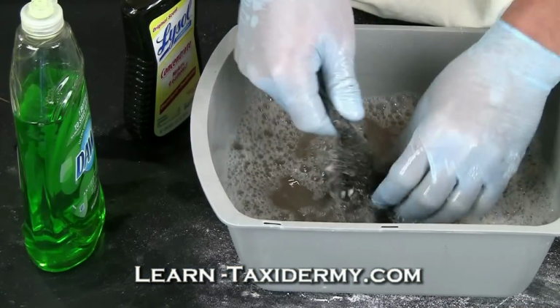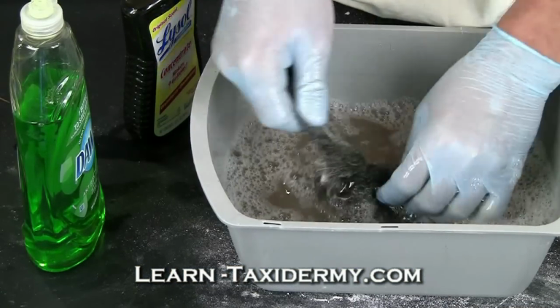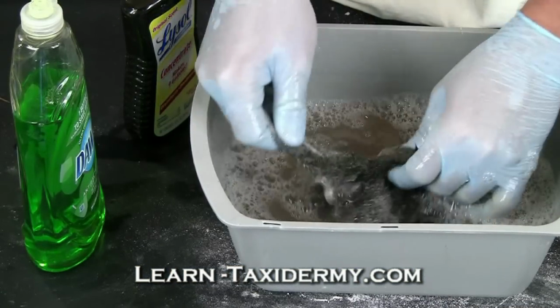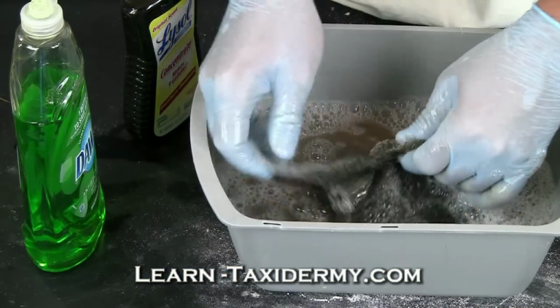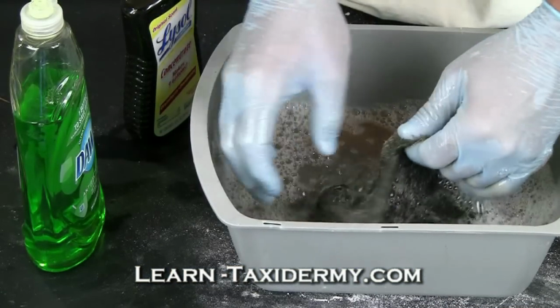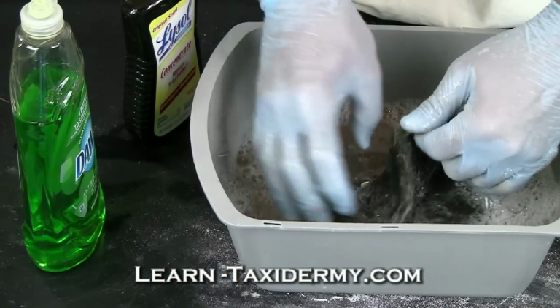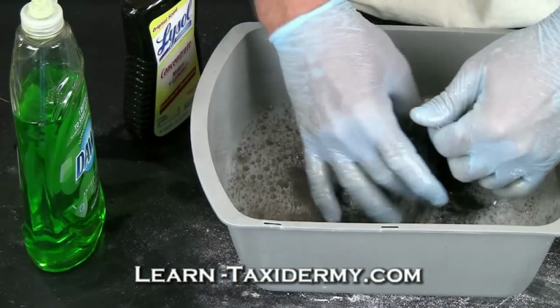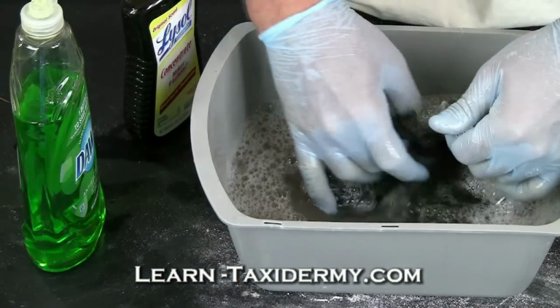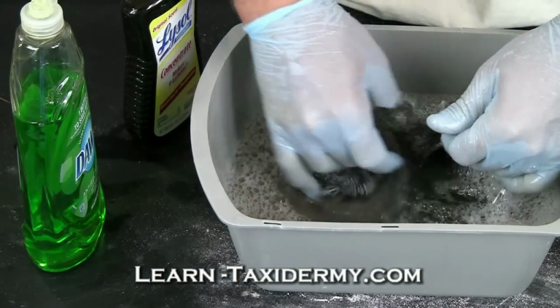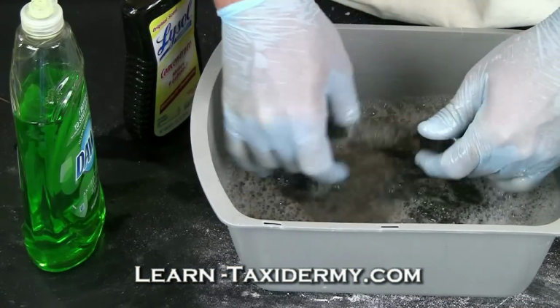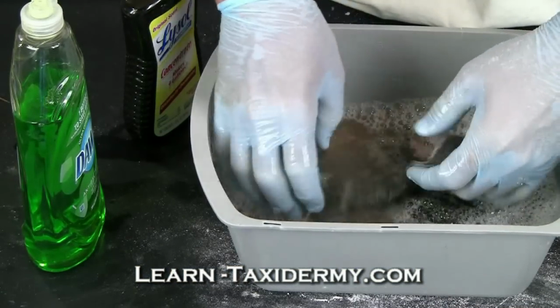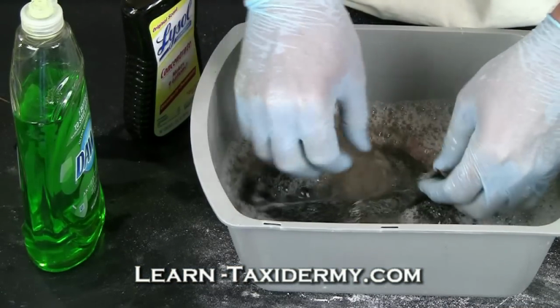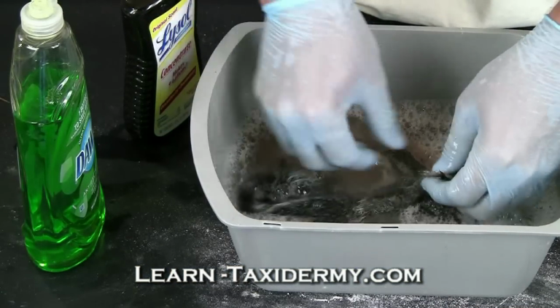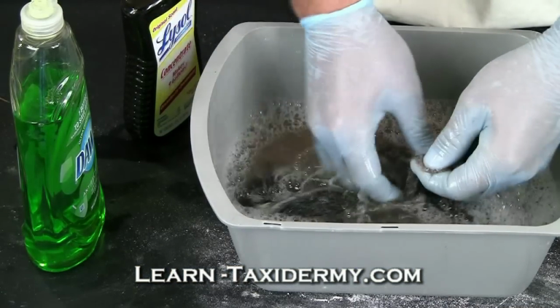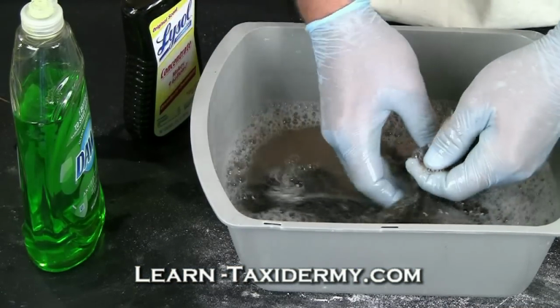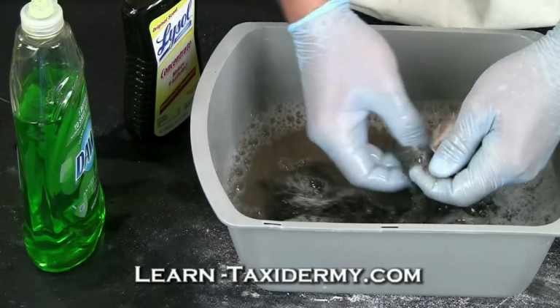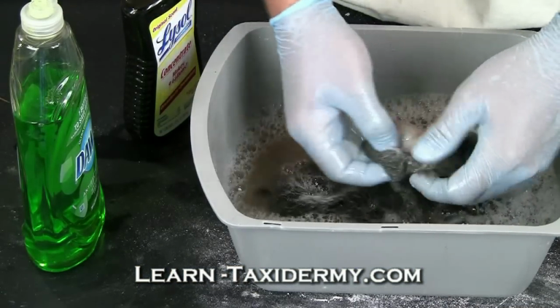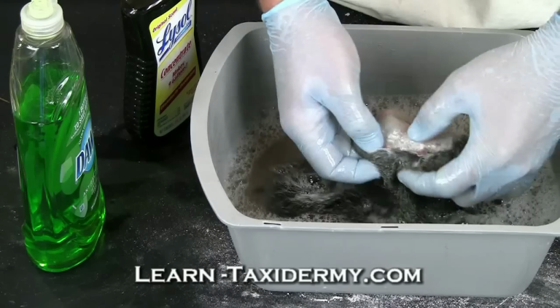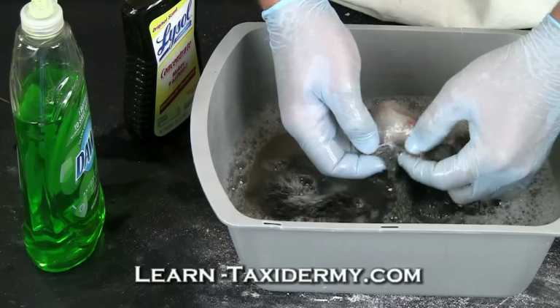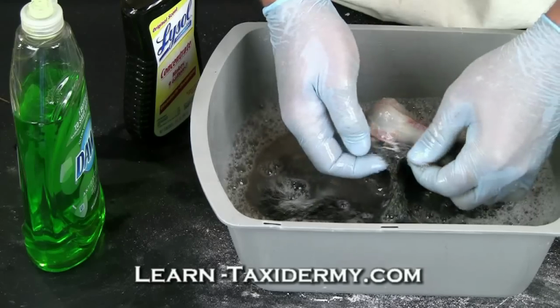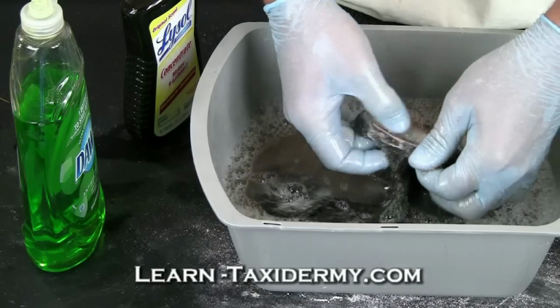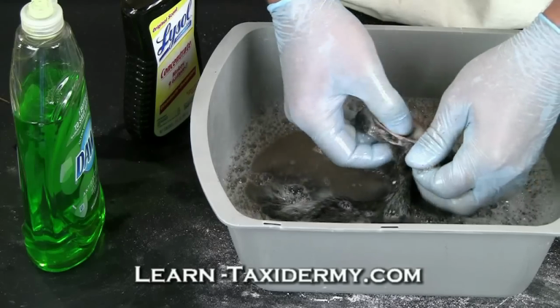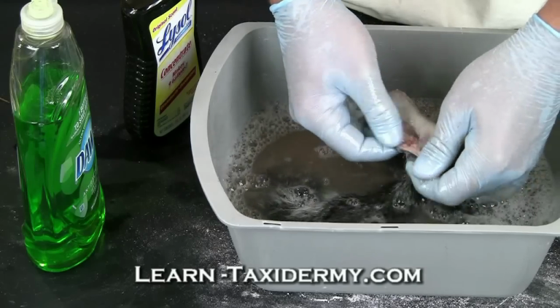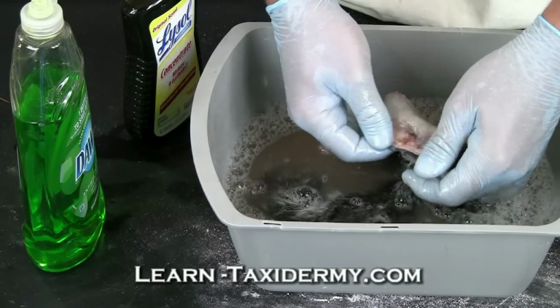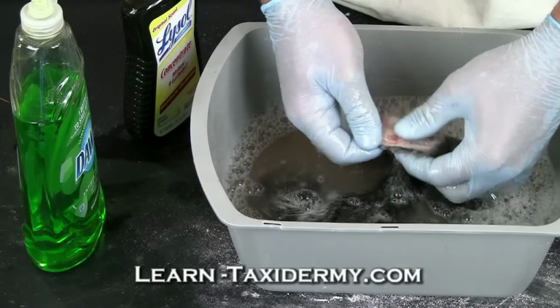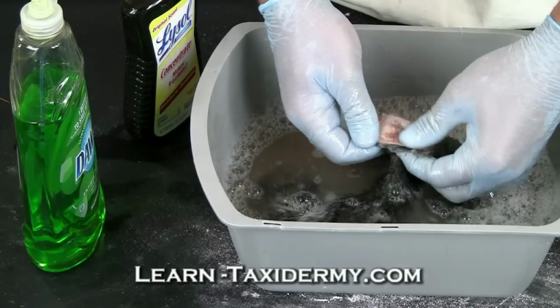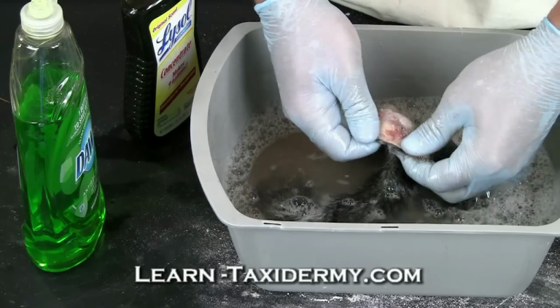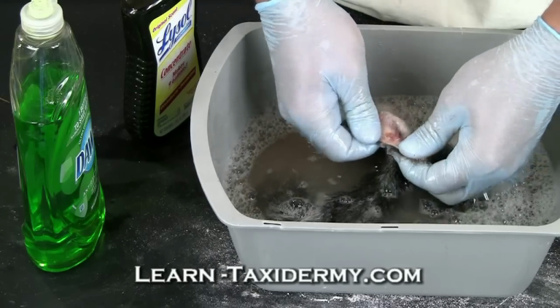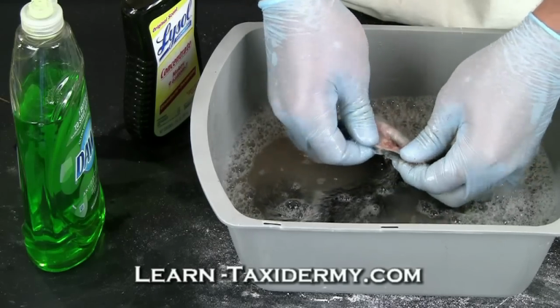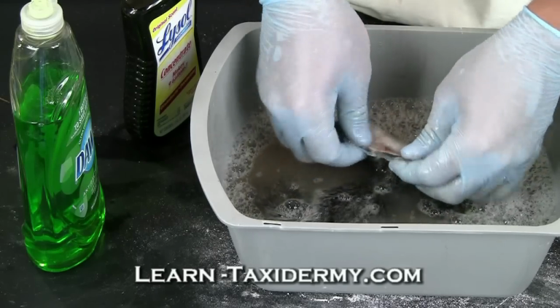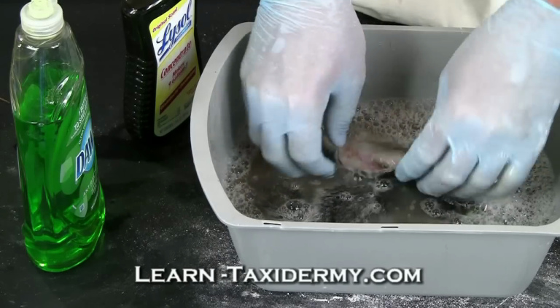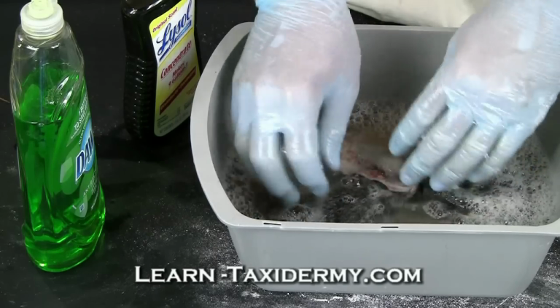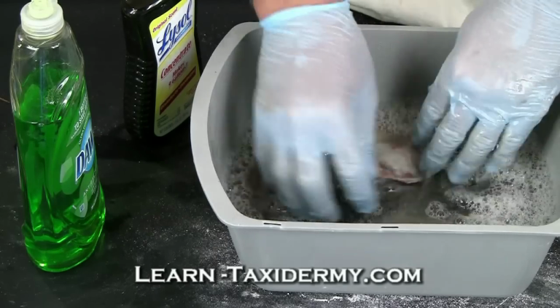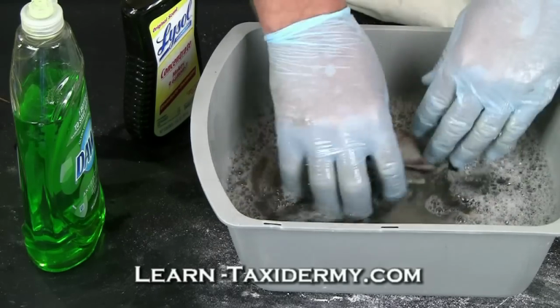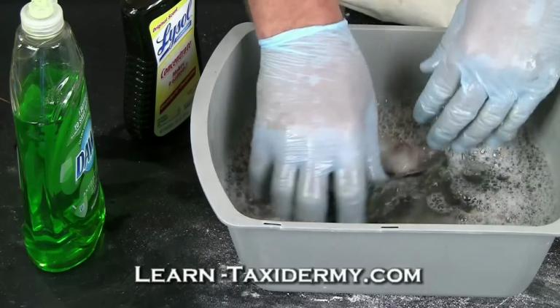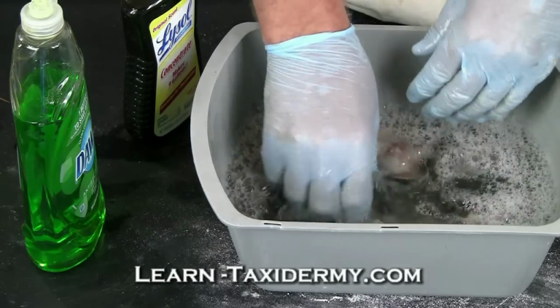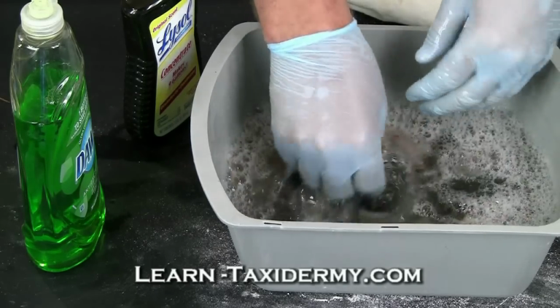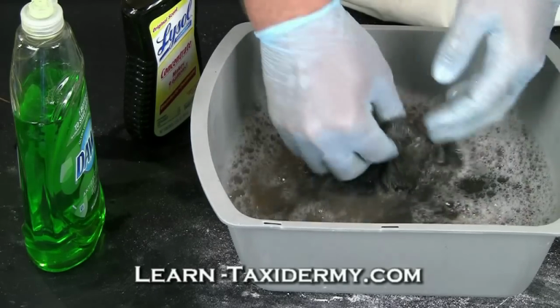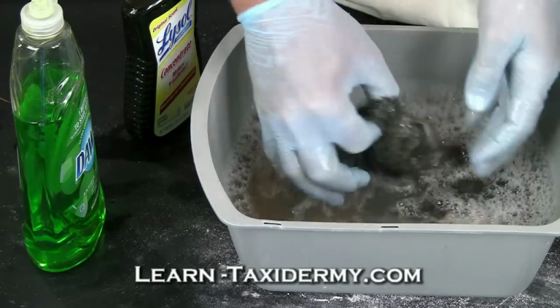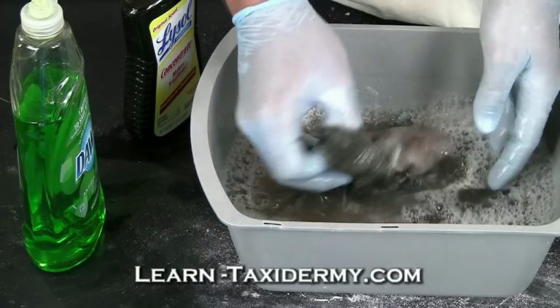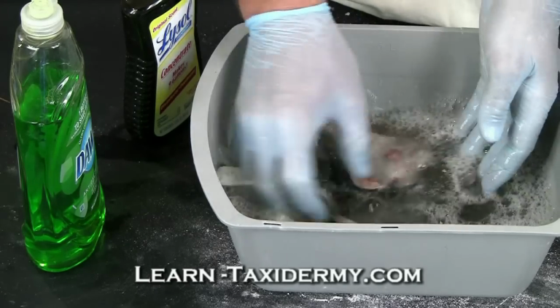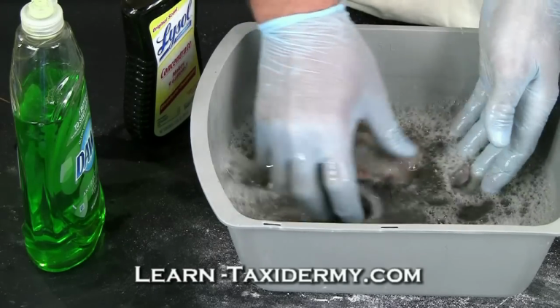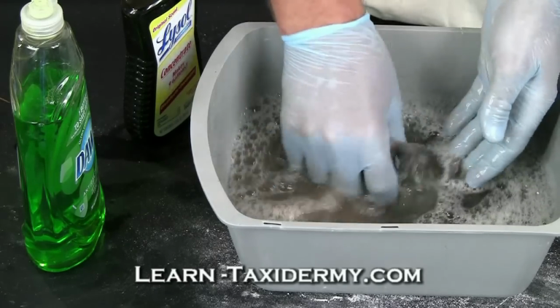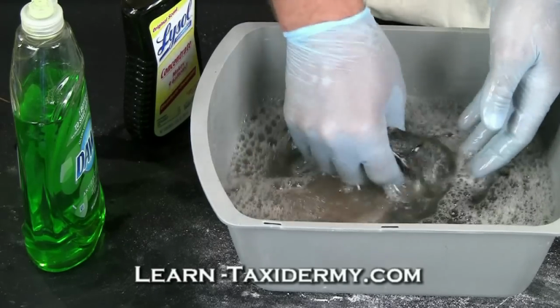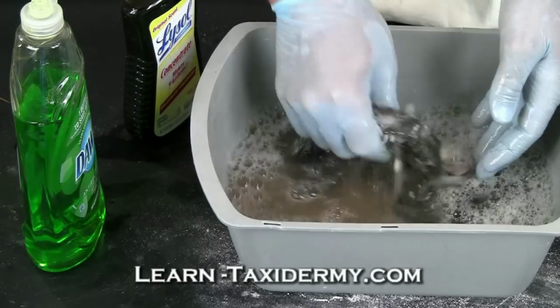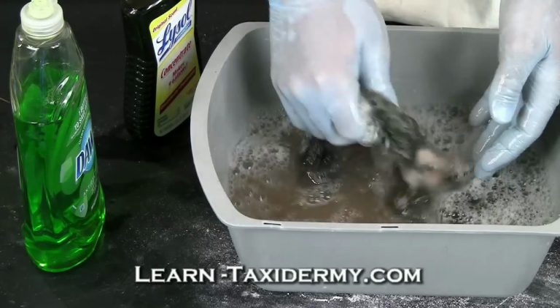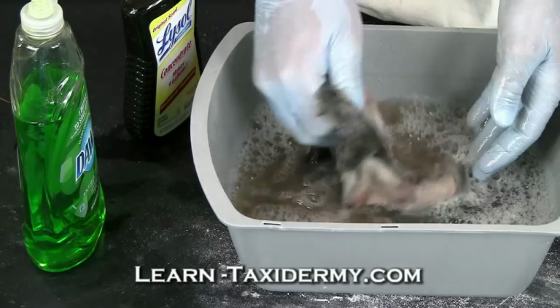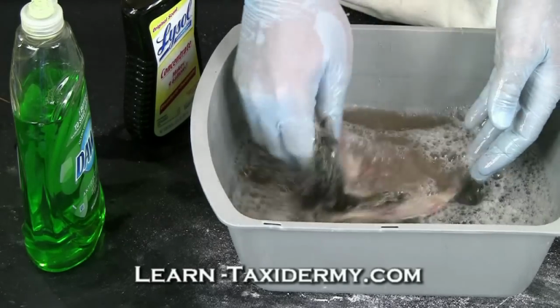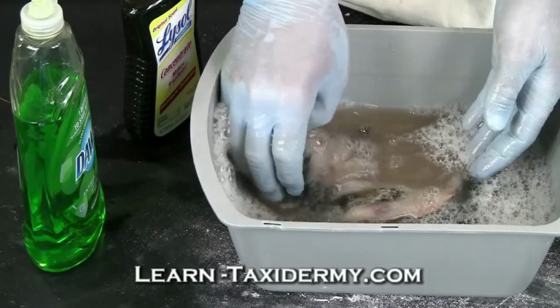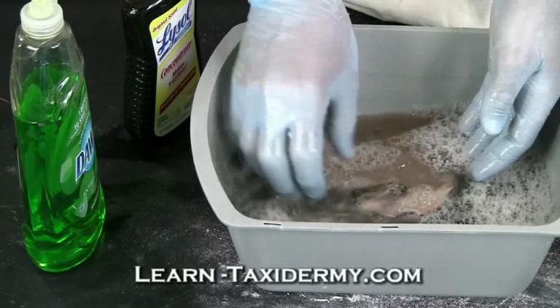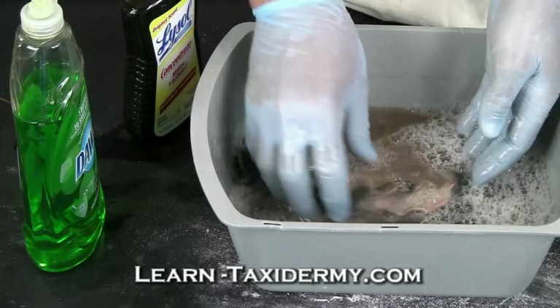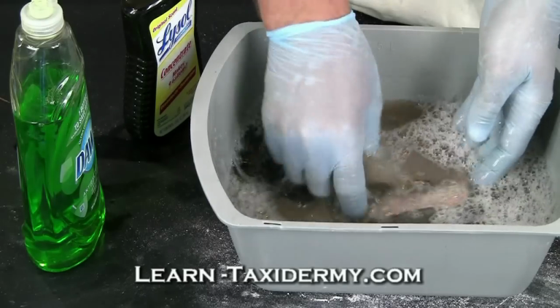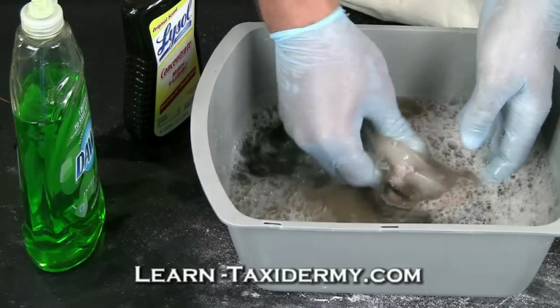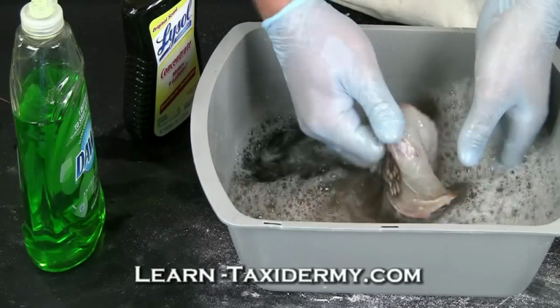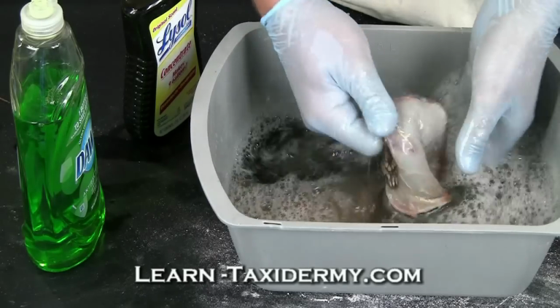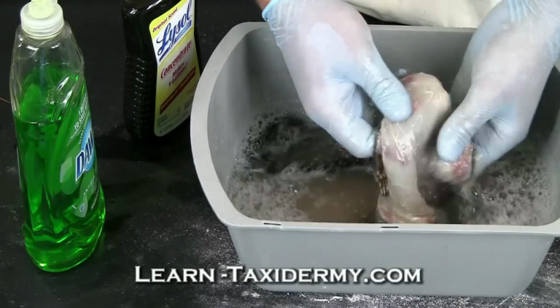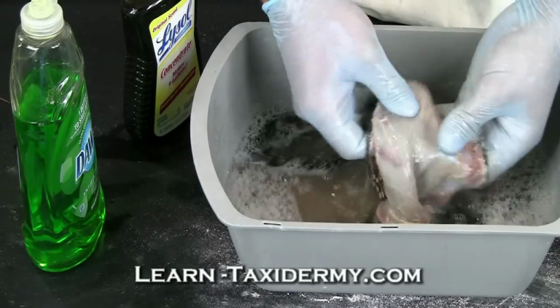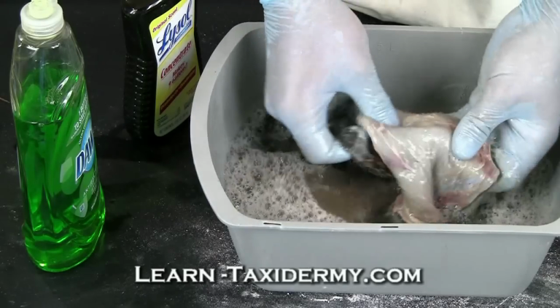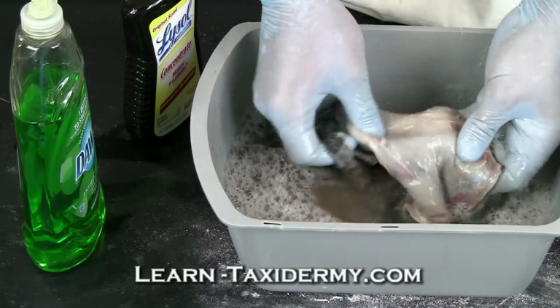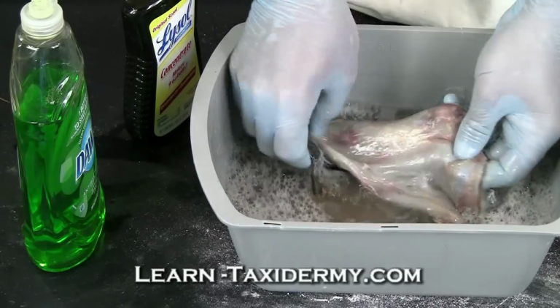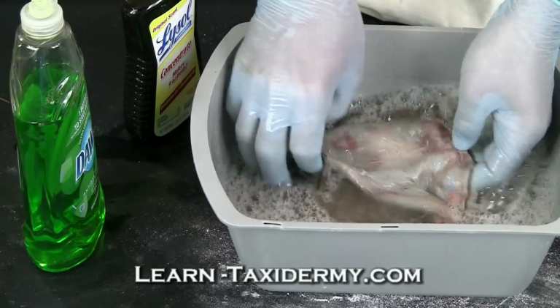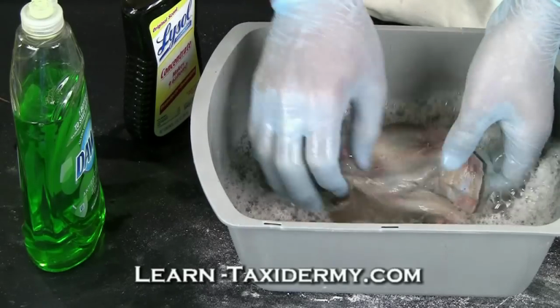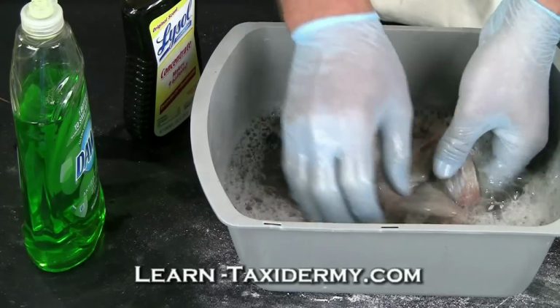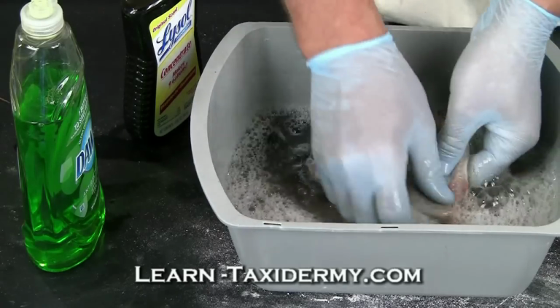Now, taxidermy supply companies also carry several different types of bactericides that you can use in place of Lysol.